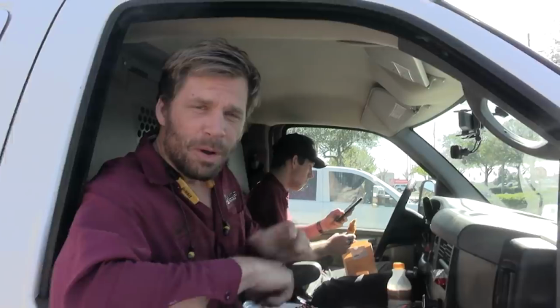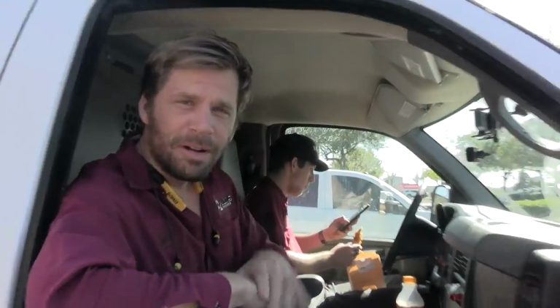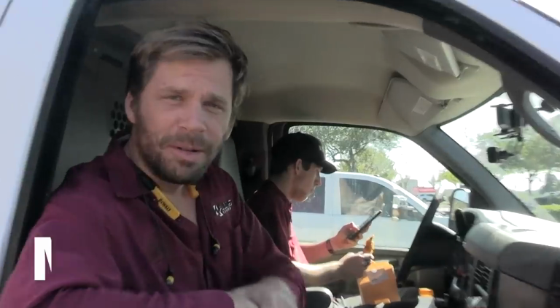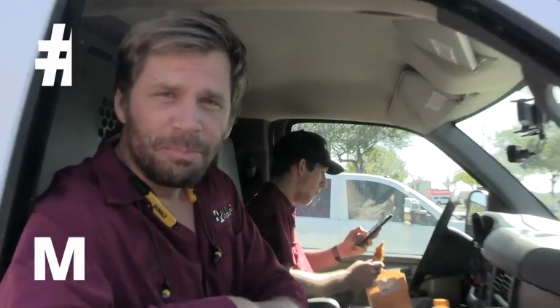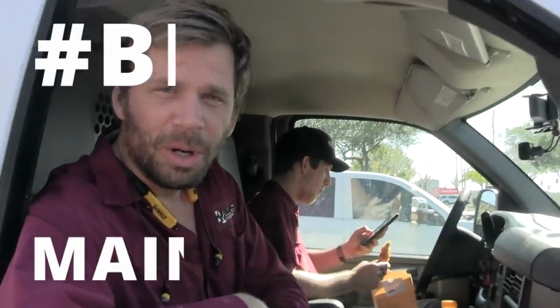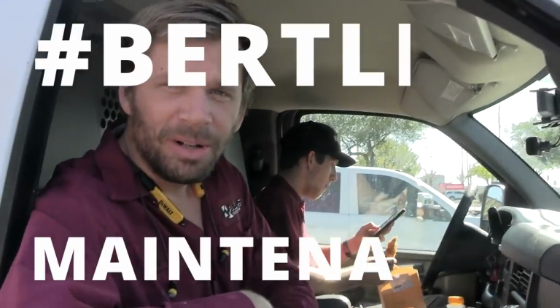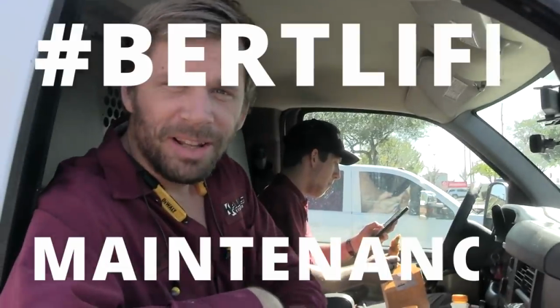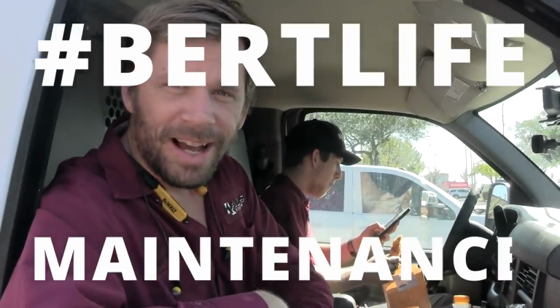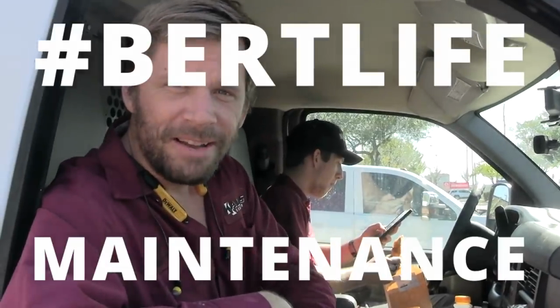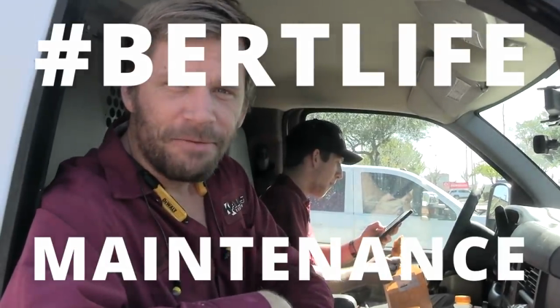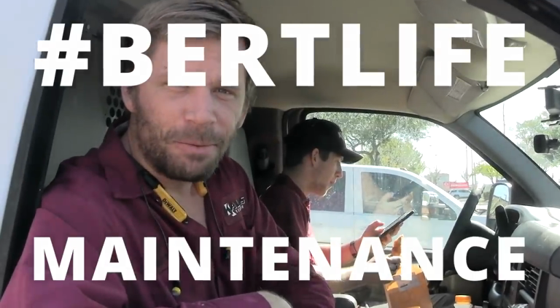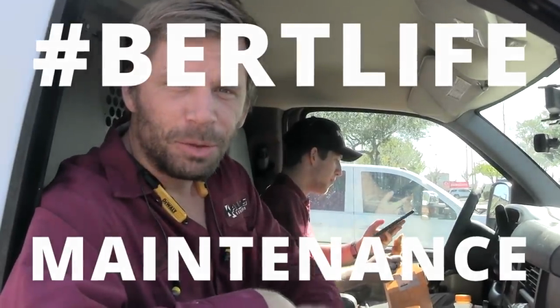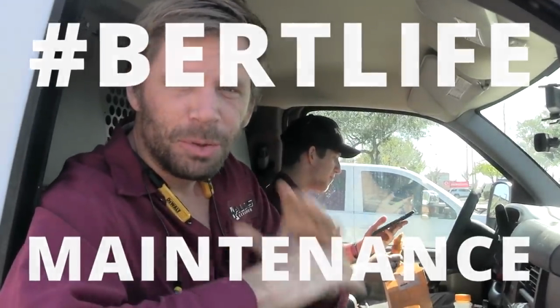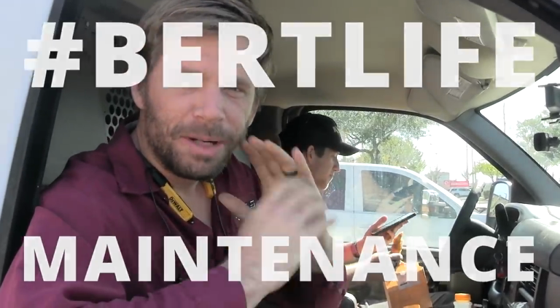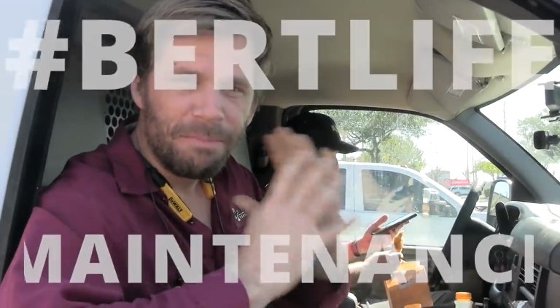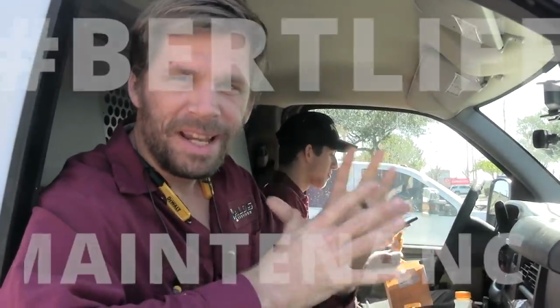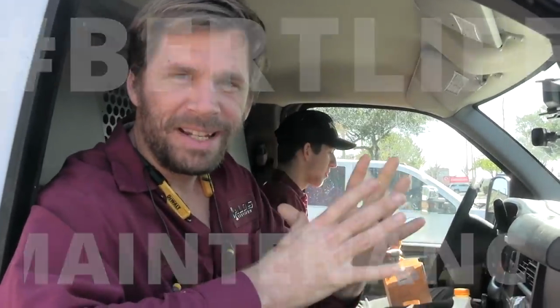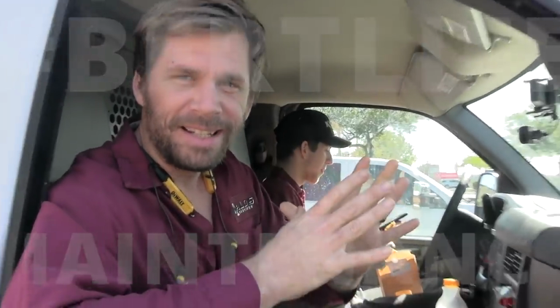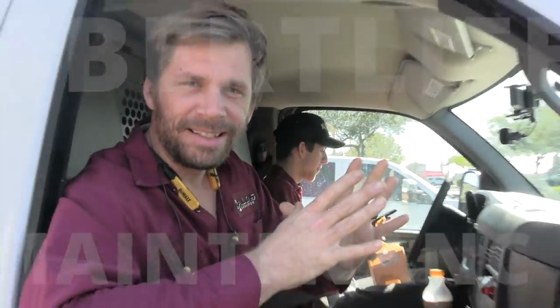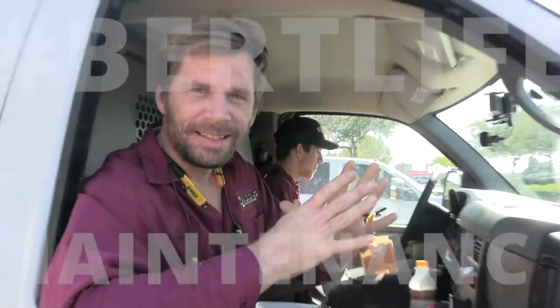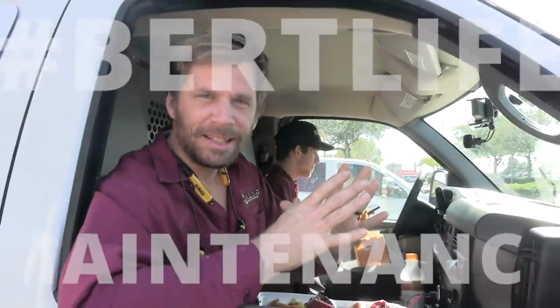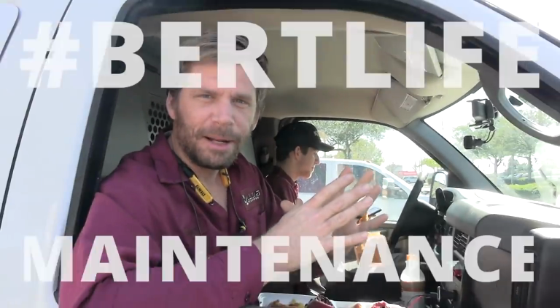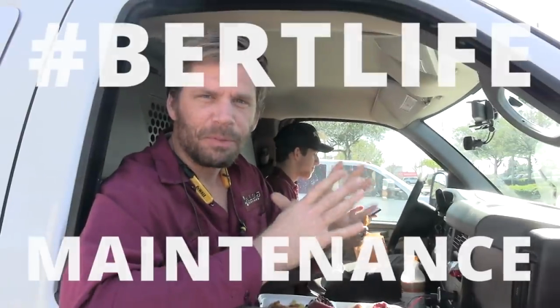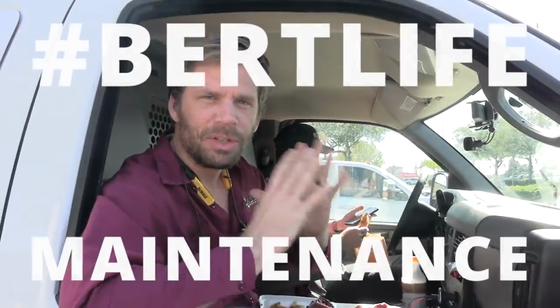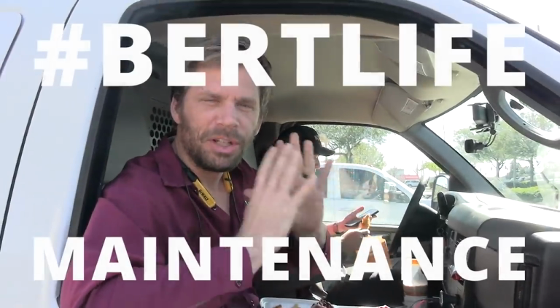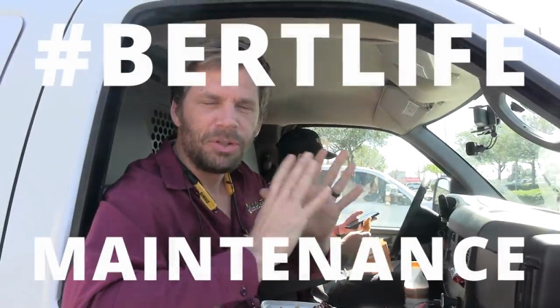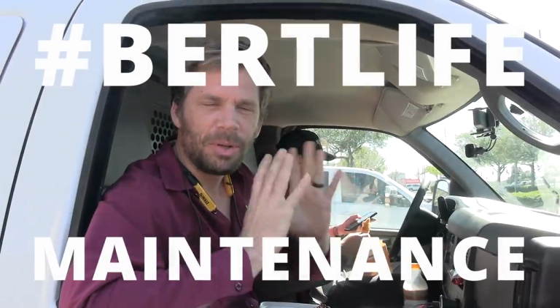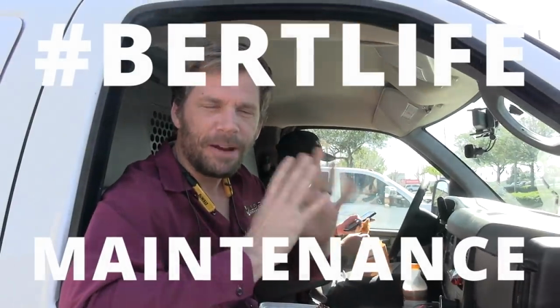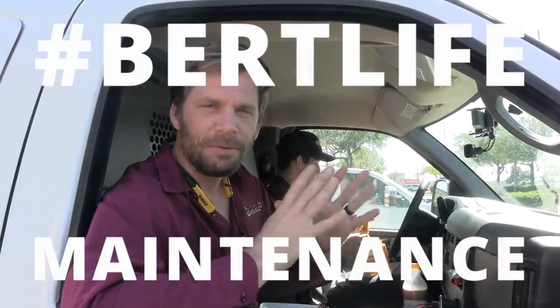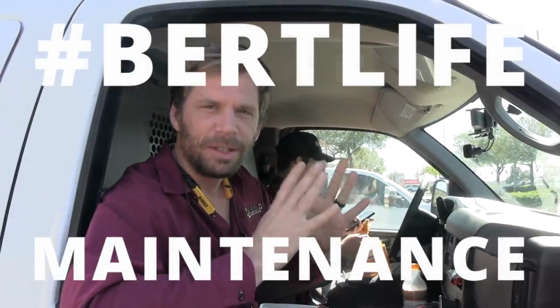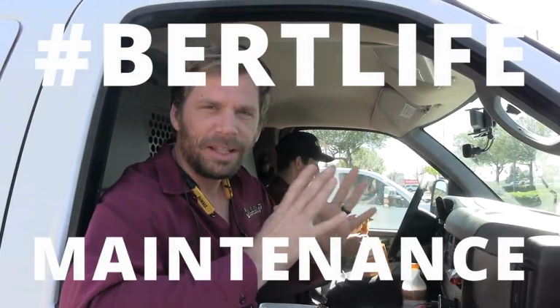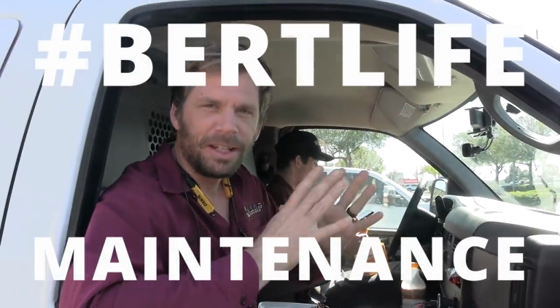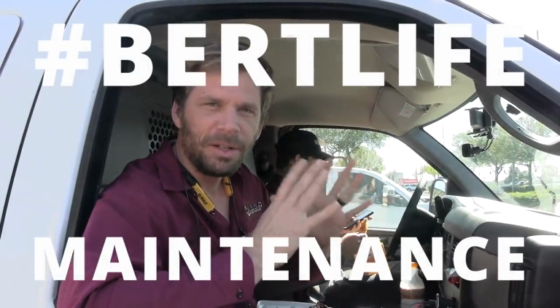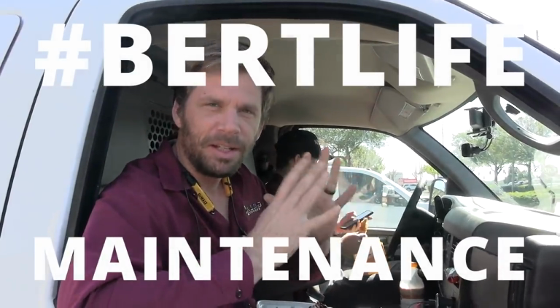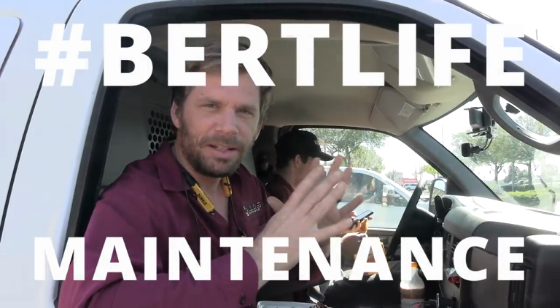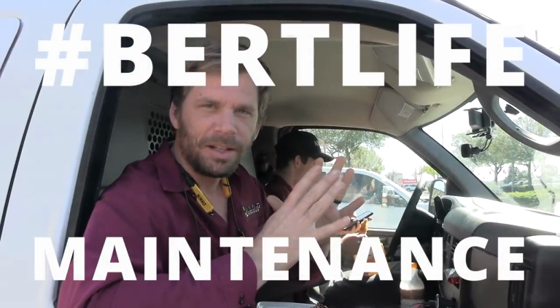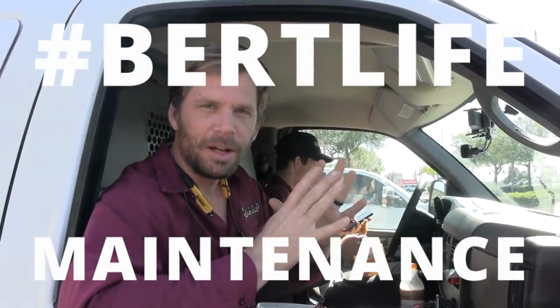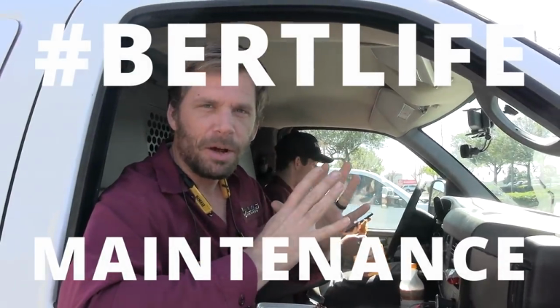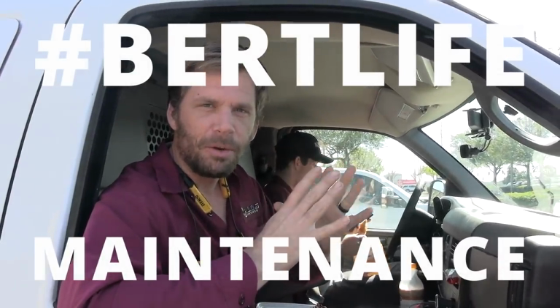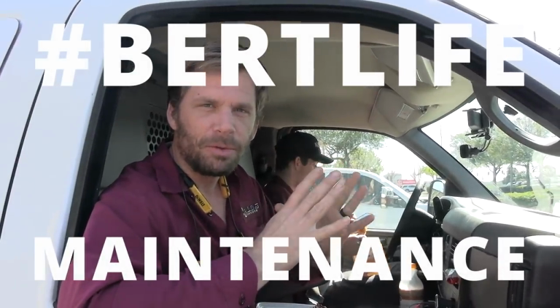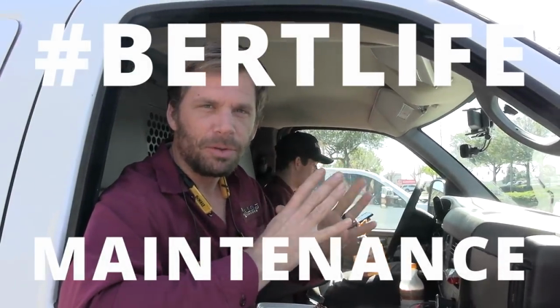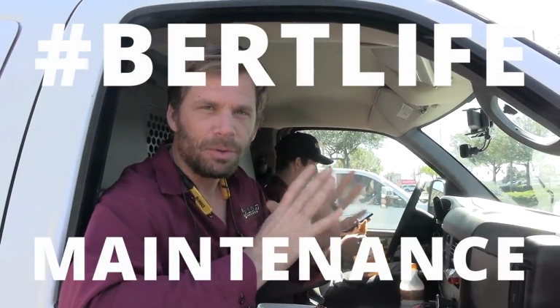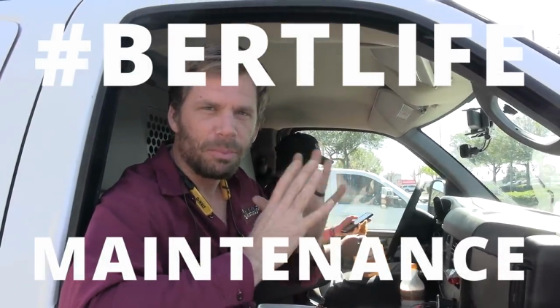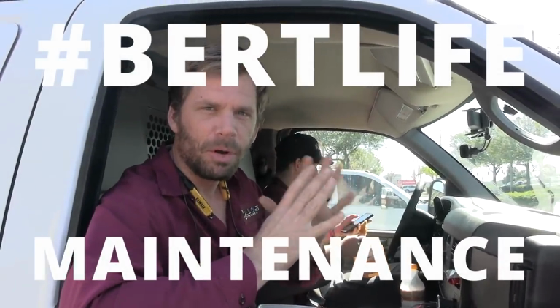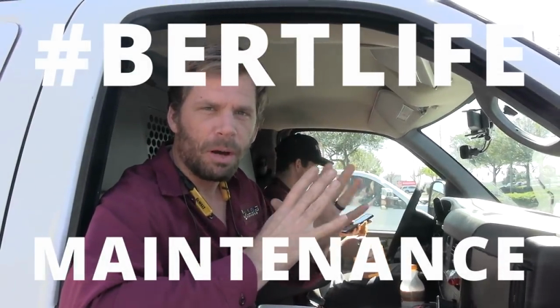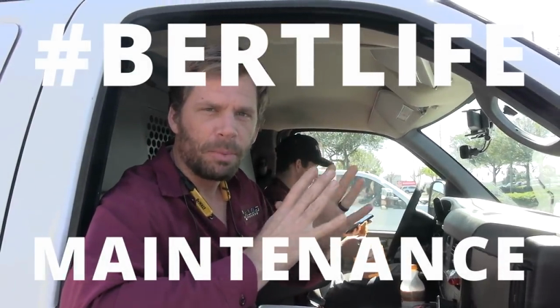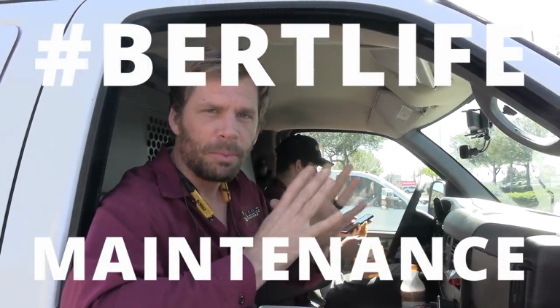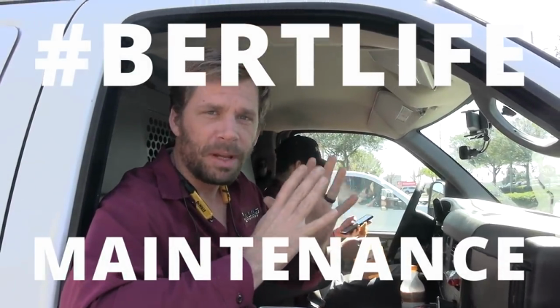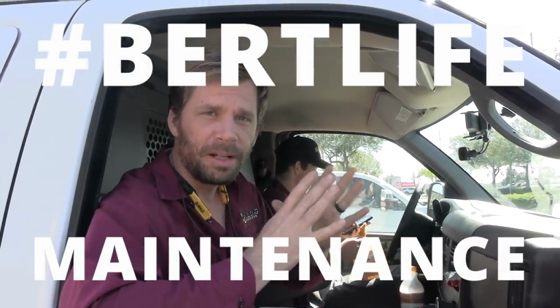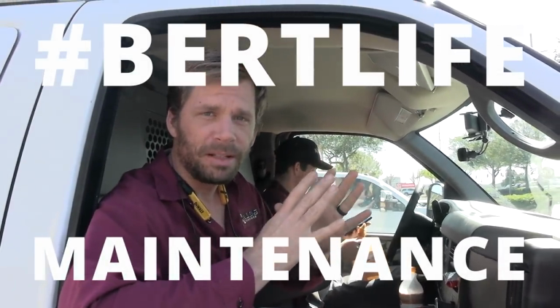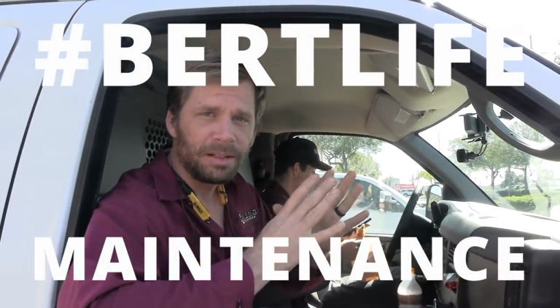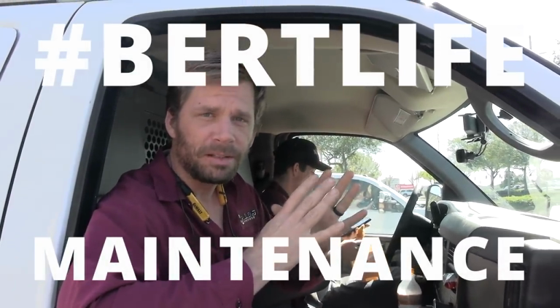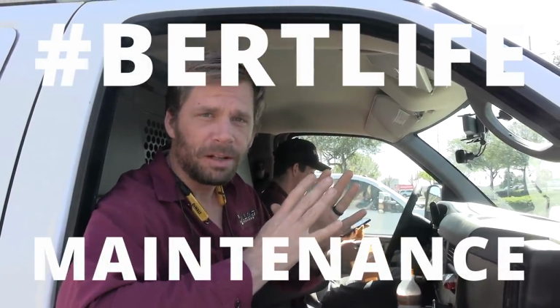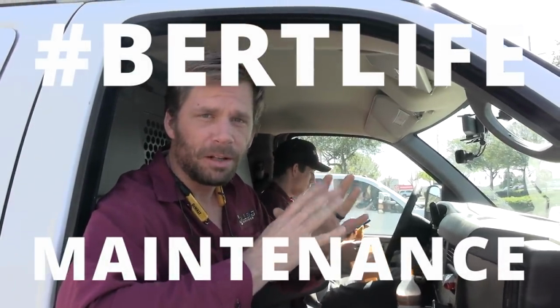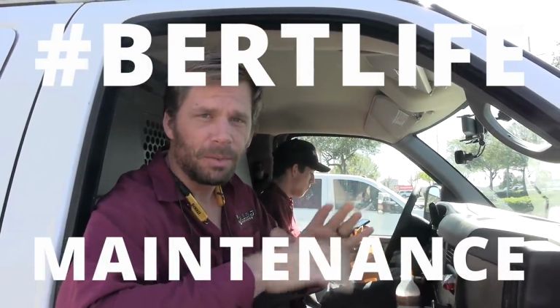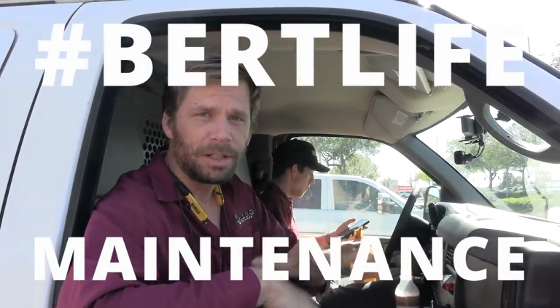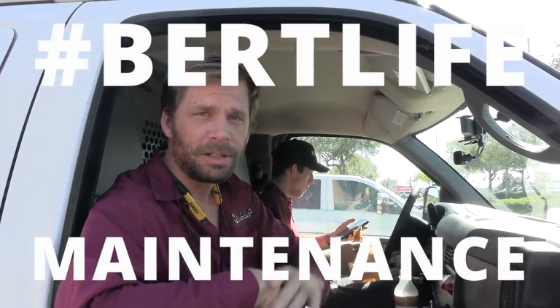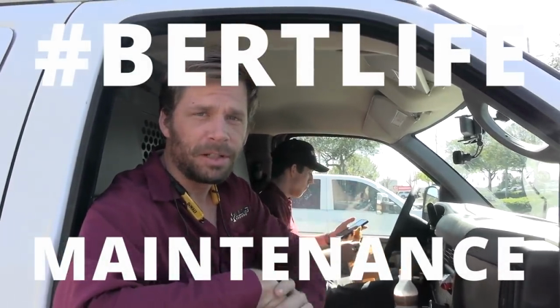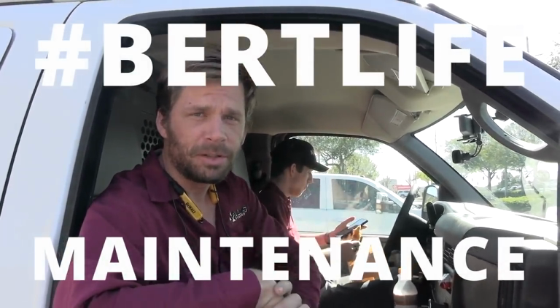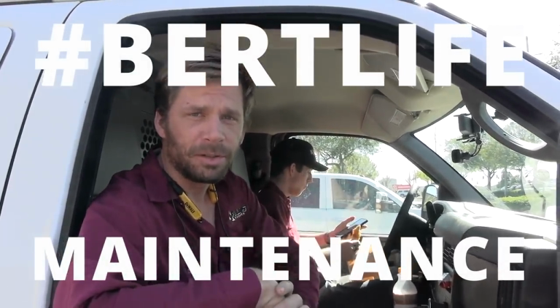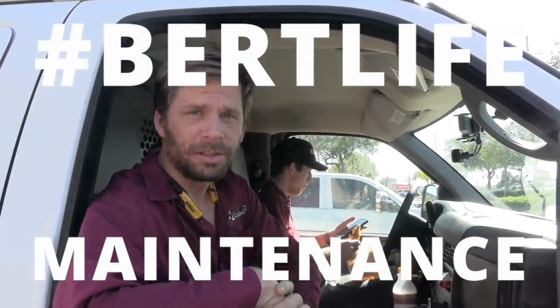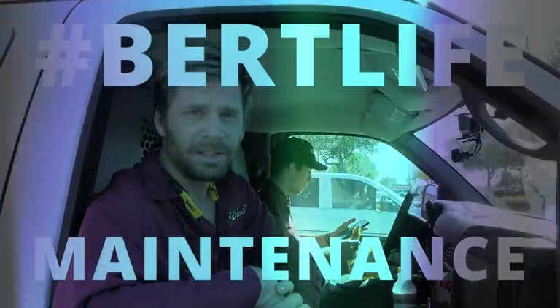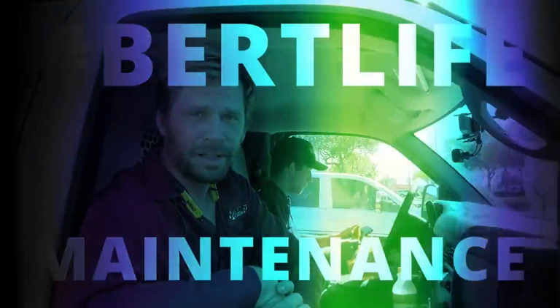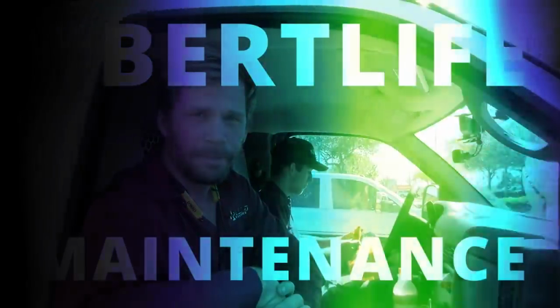Welcome to Burt Life. We're doing a maintenance. I'm going to teach you everything you need to know to do a proper maintenance on a residential system.